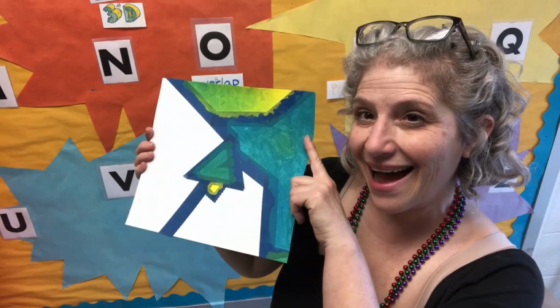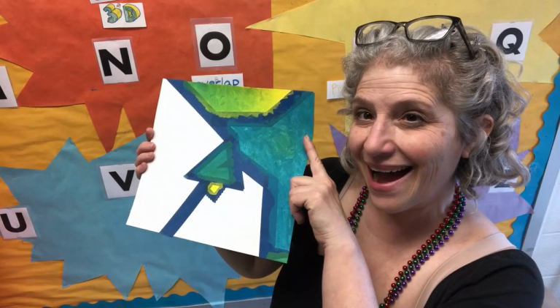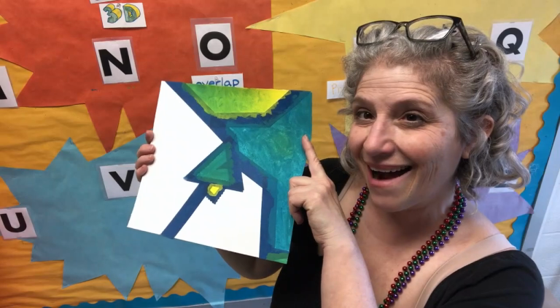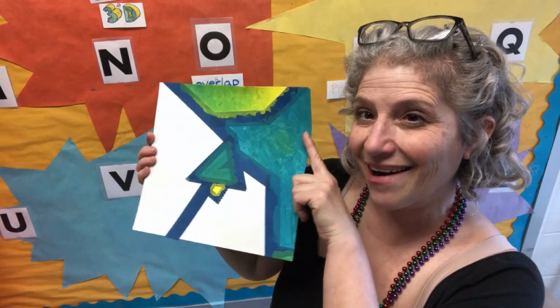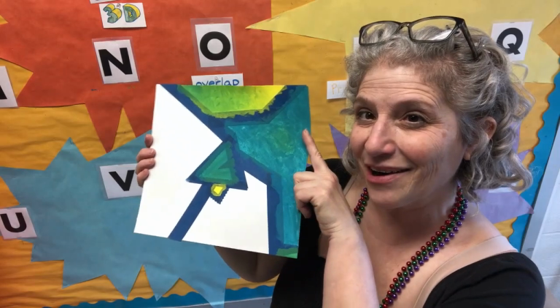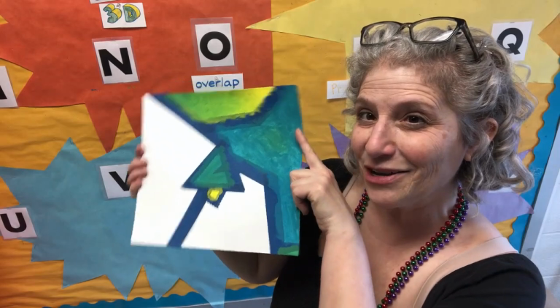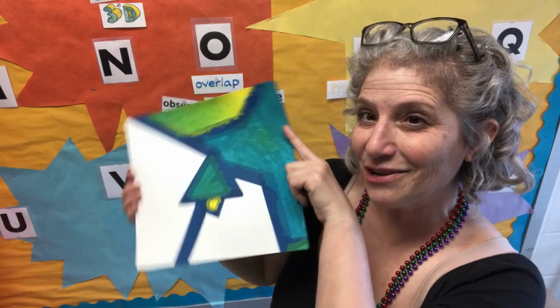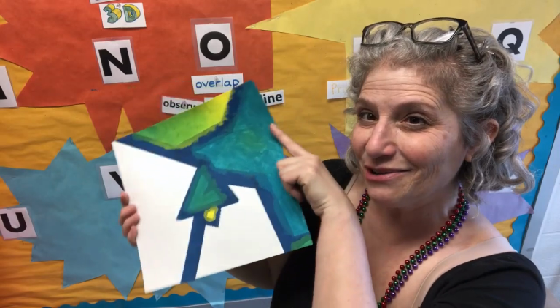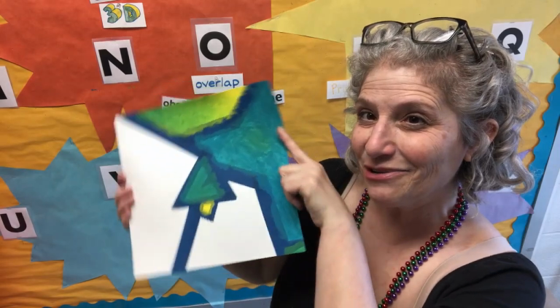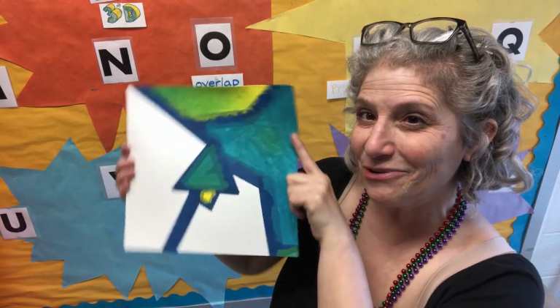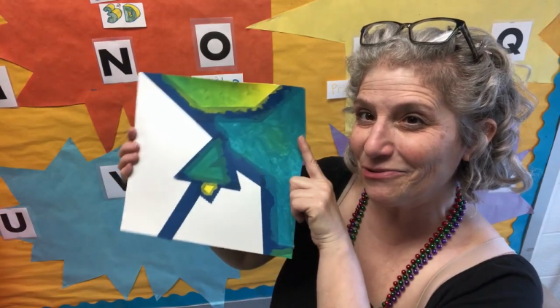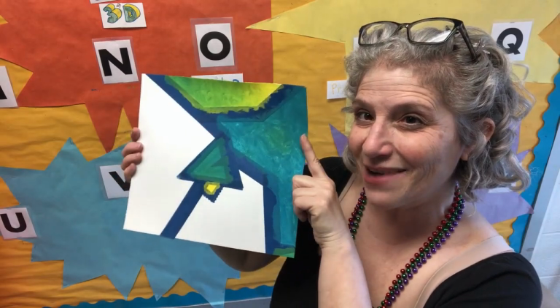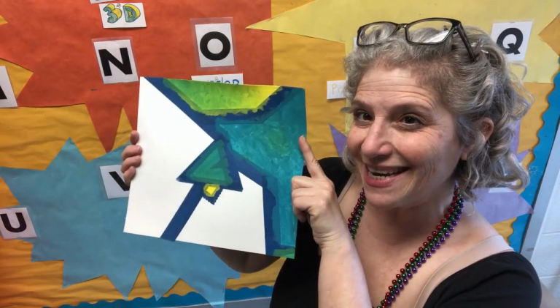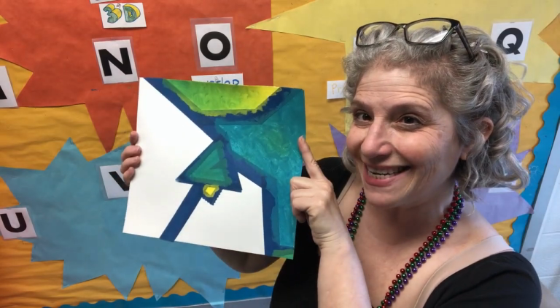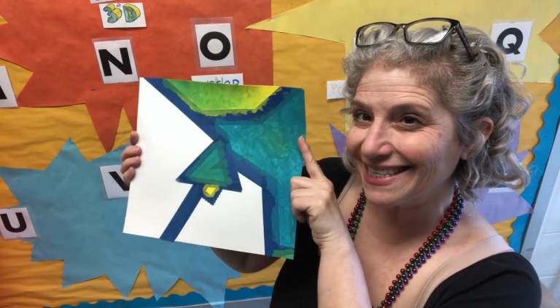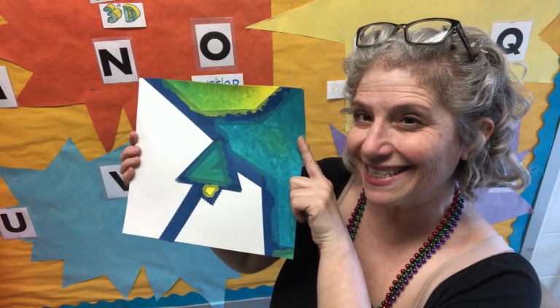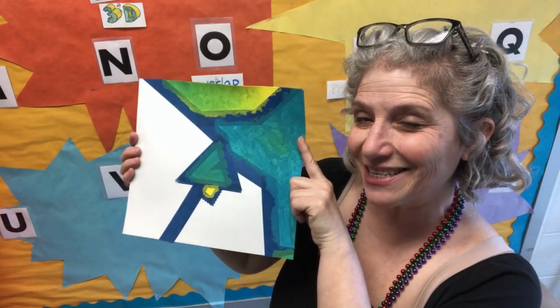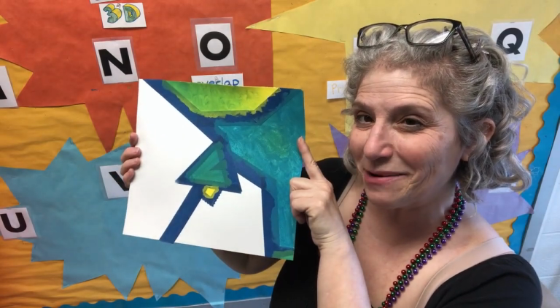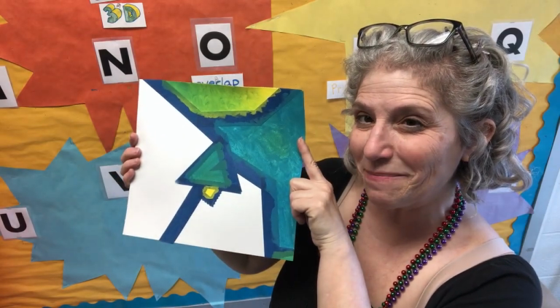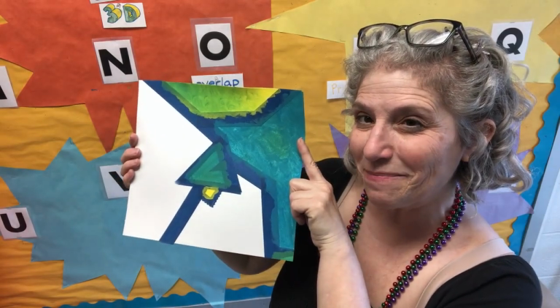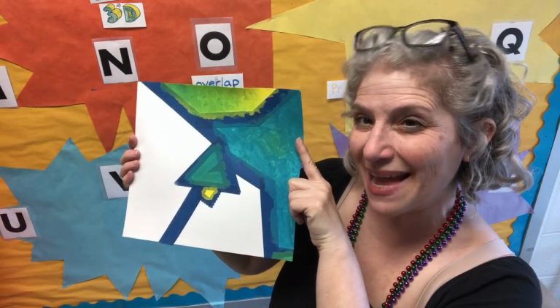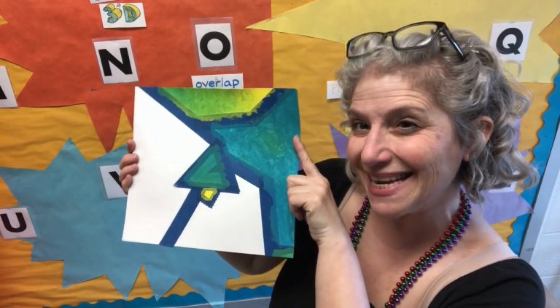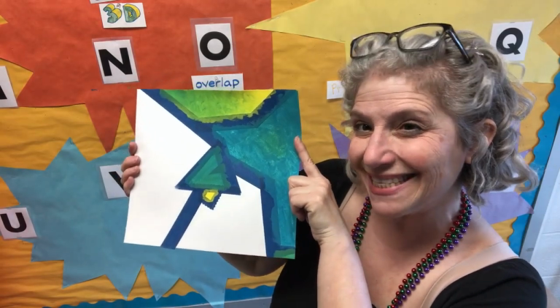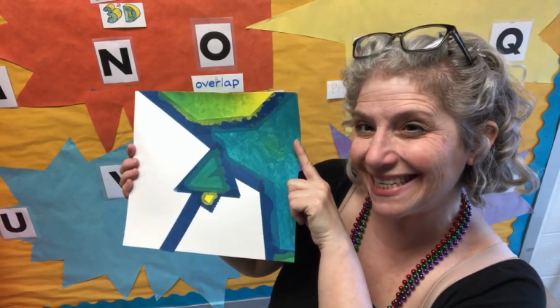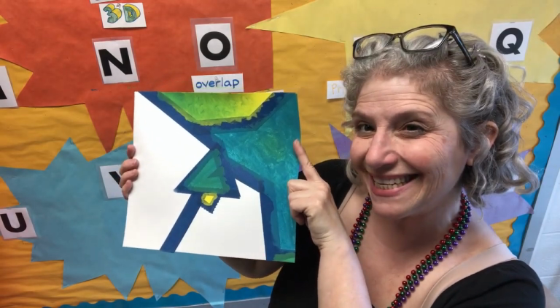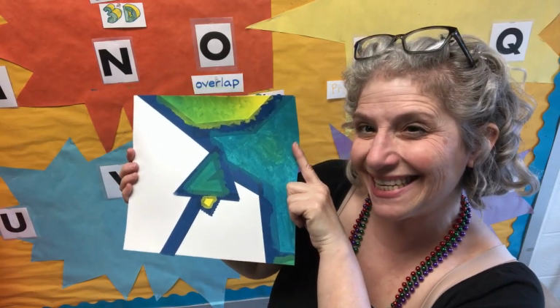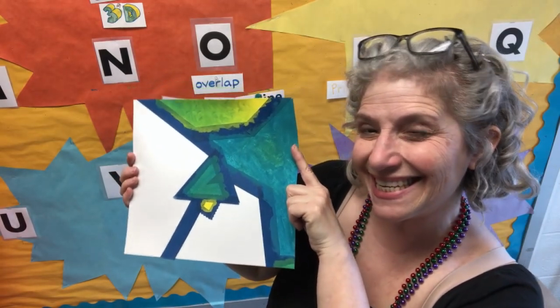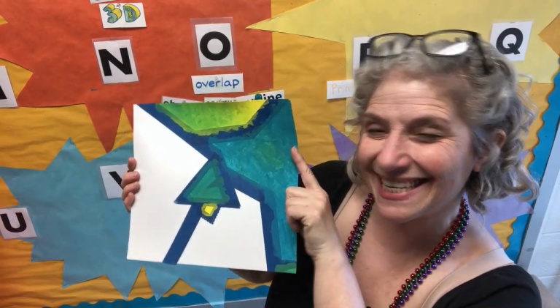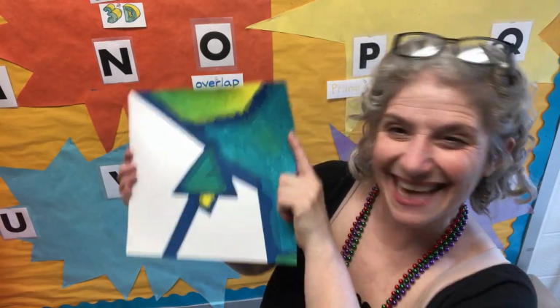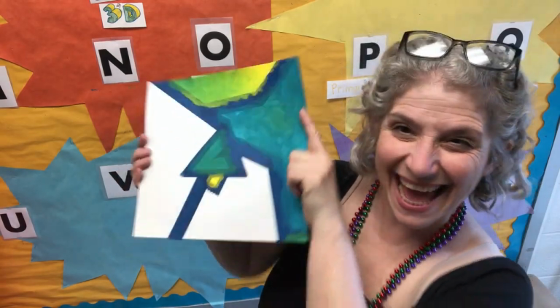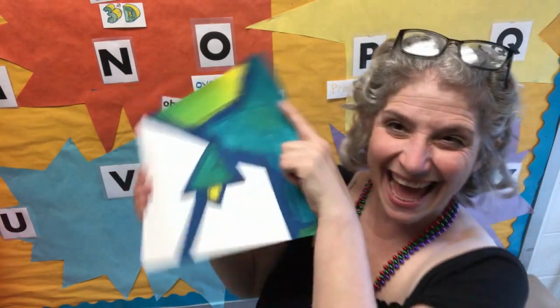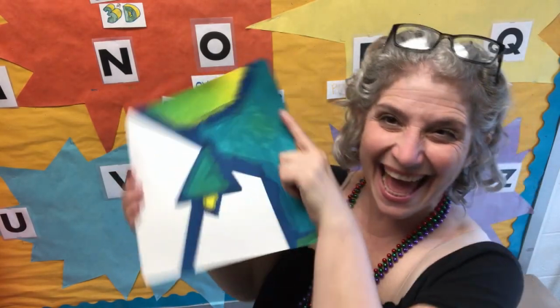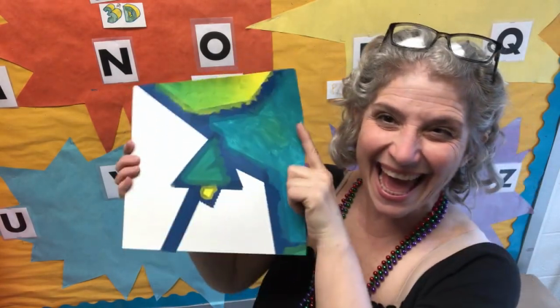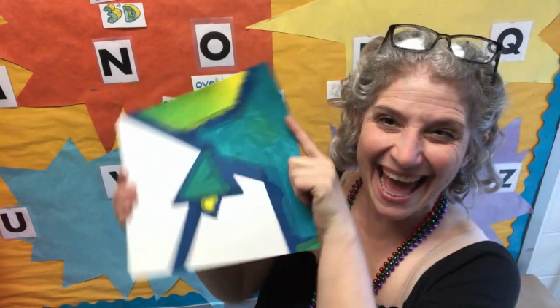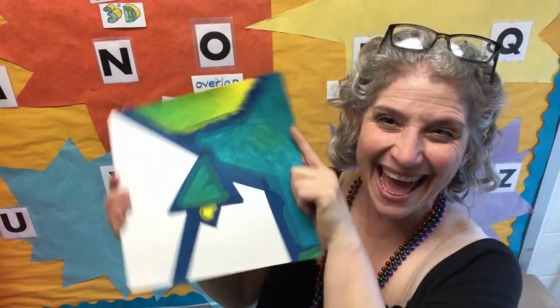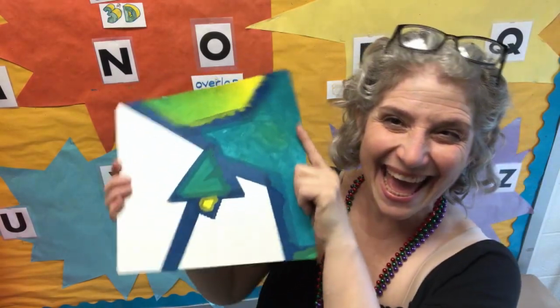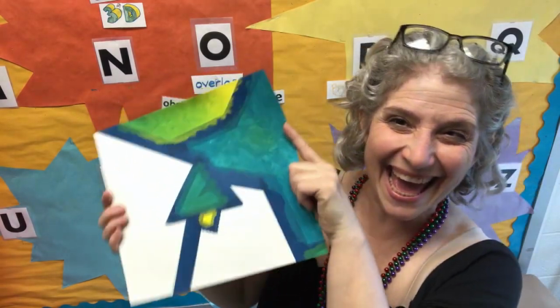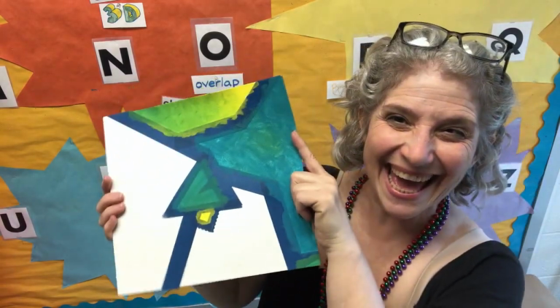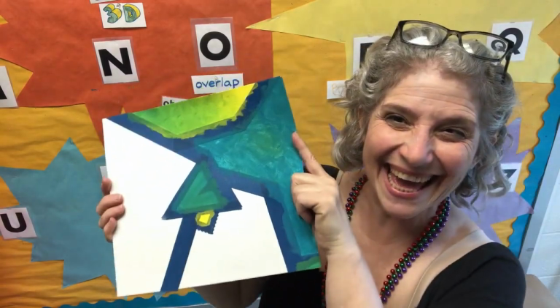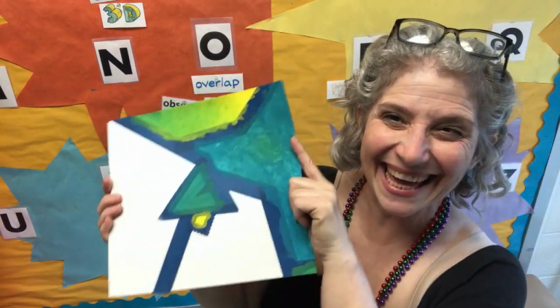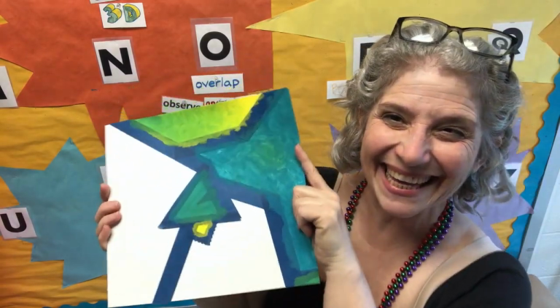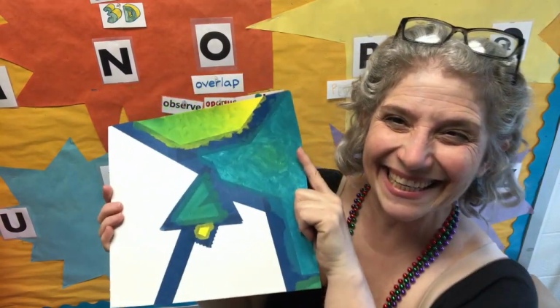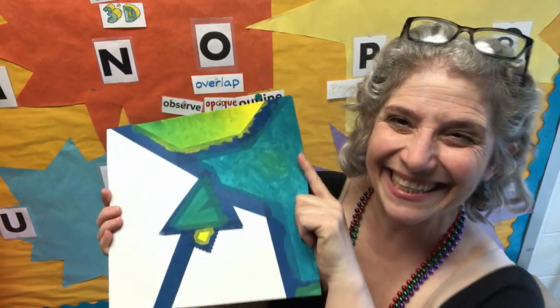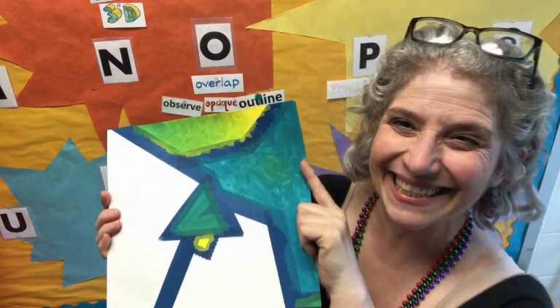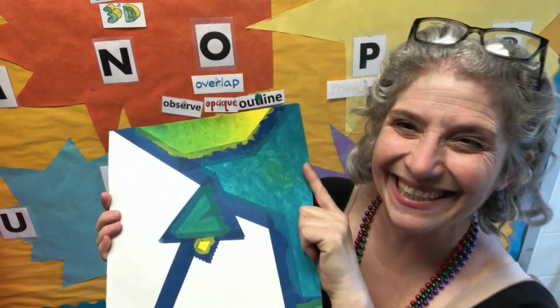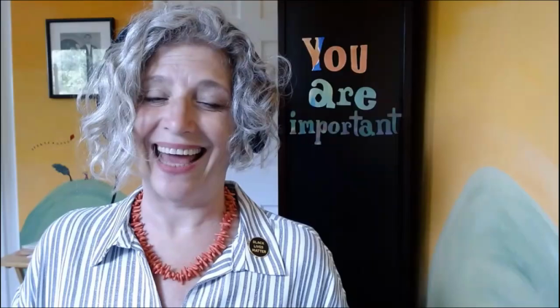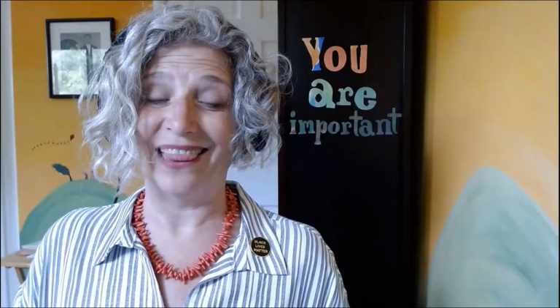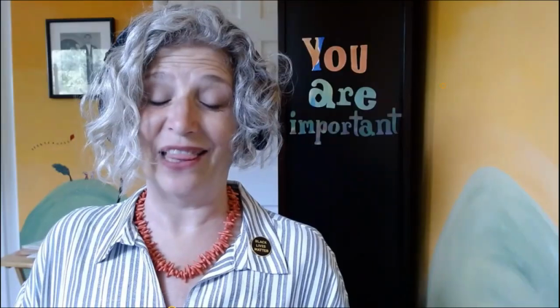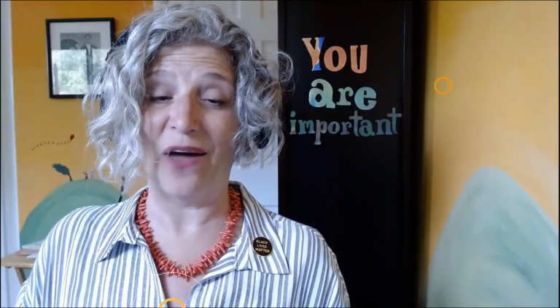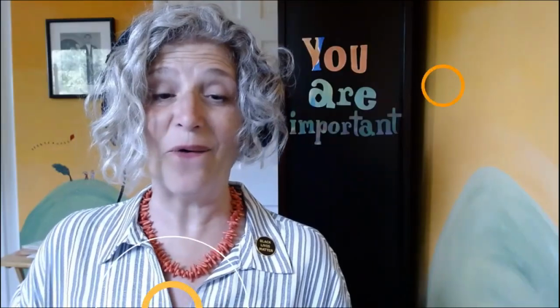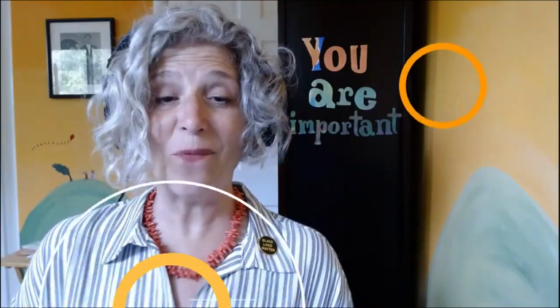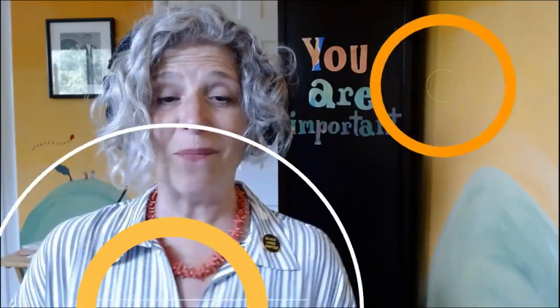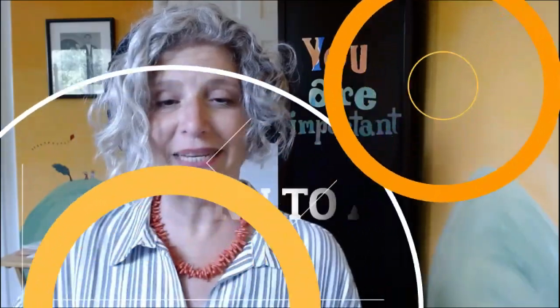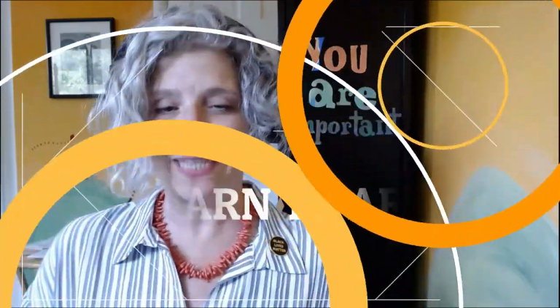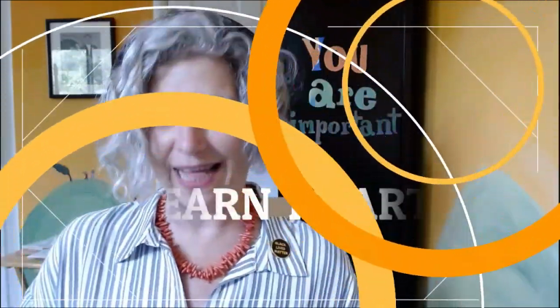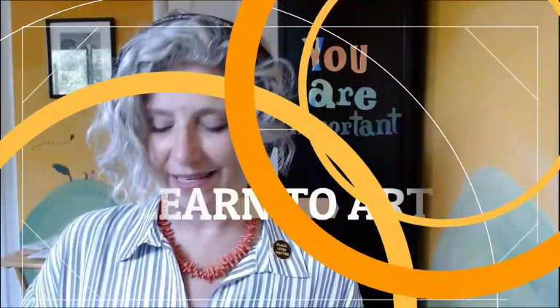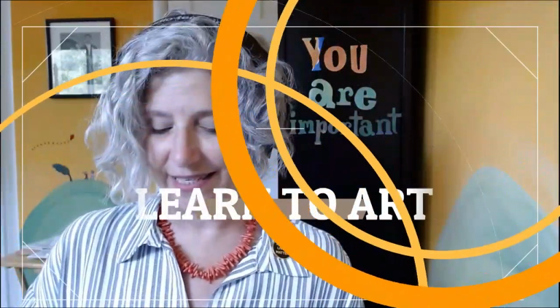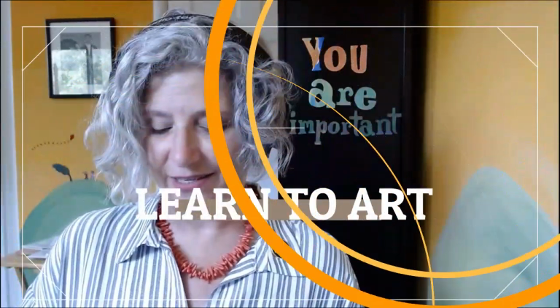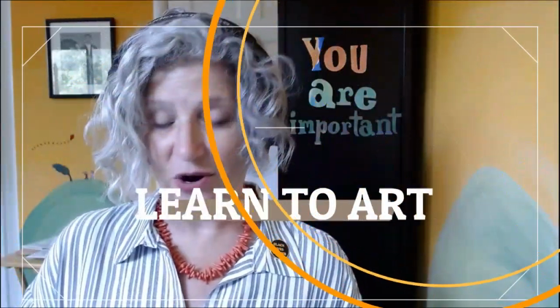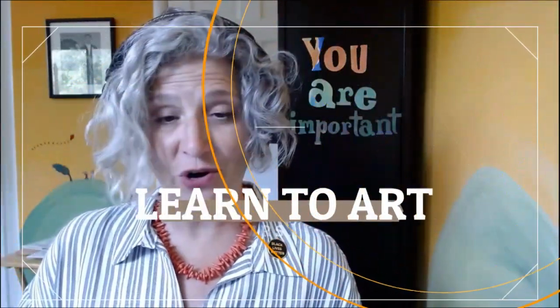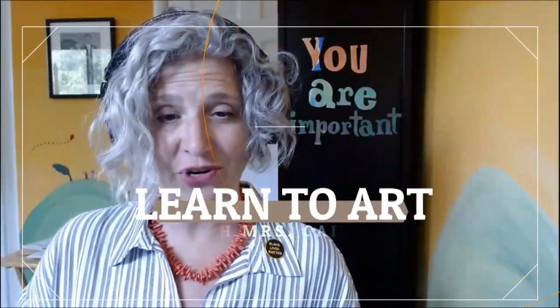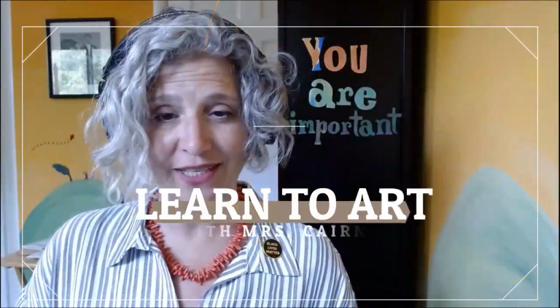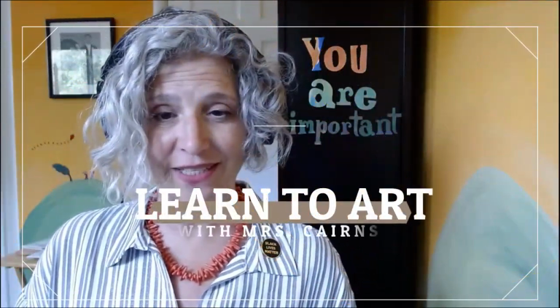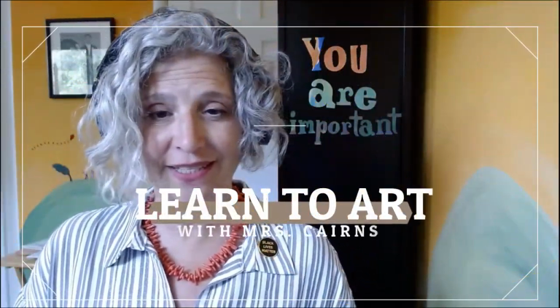Are you ready to start painting? Hello, my talented artists.